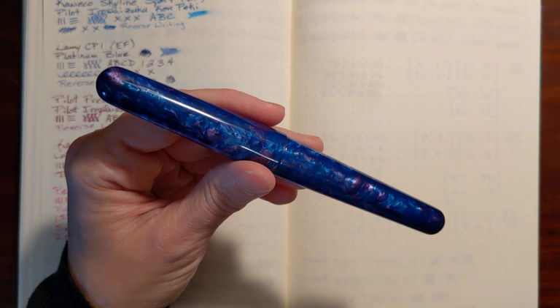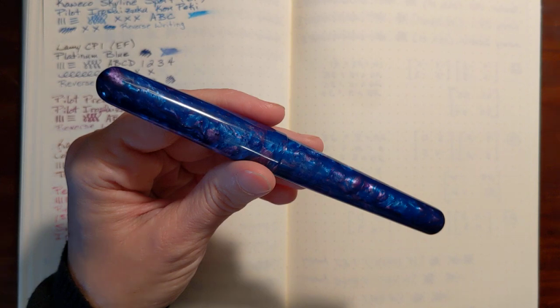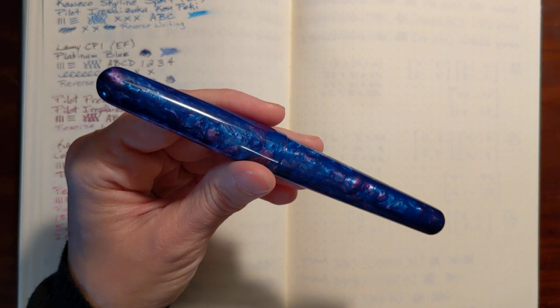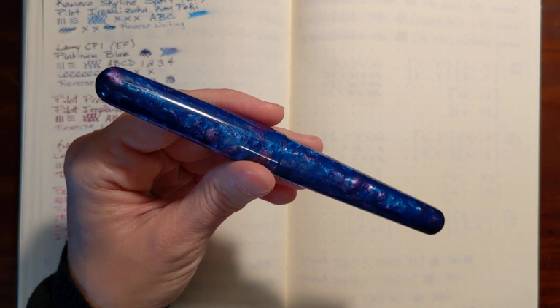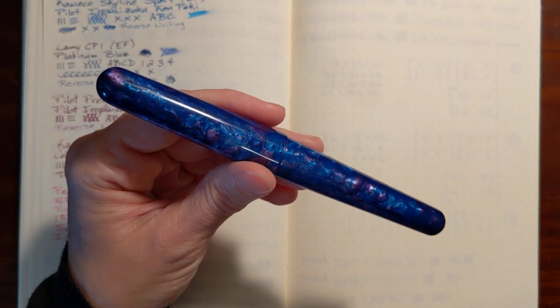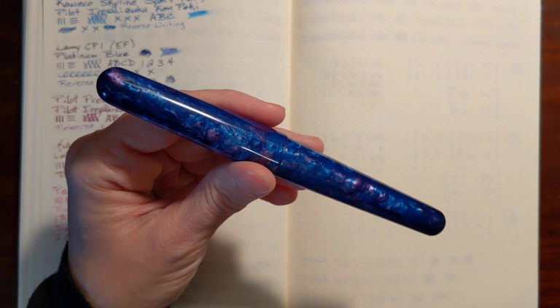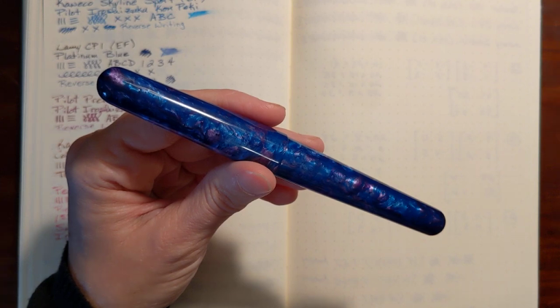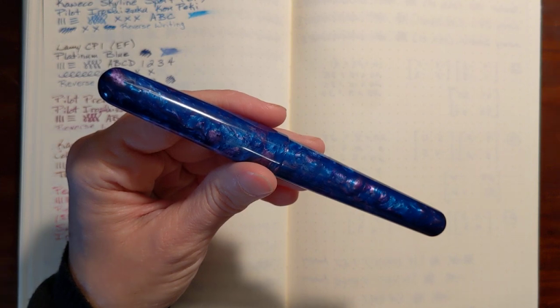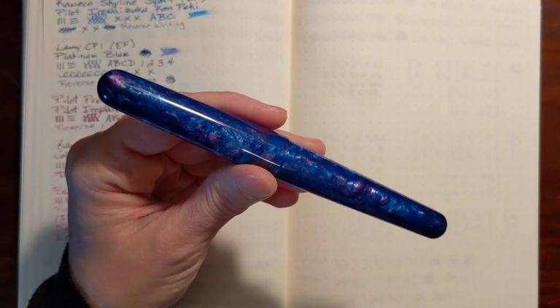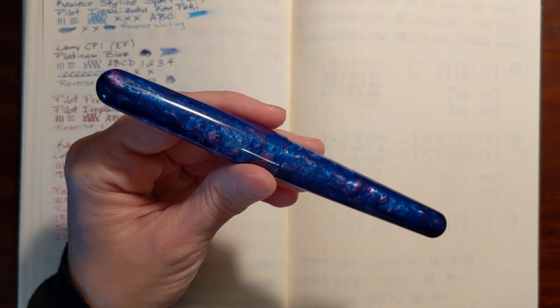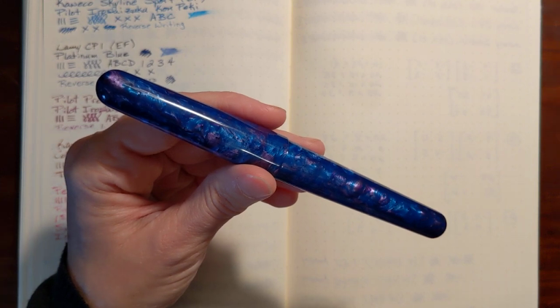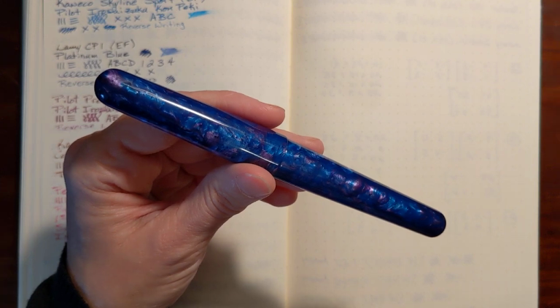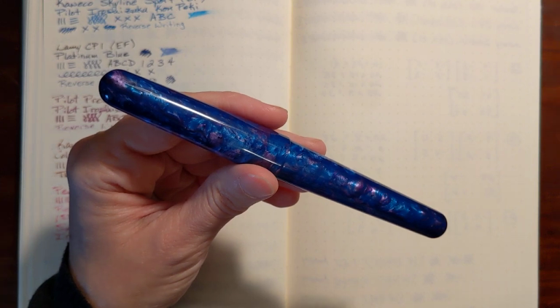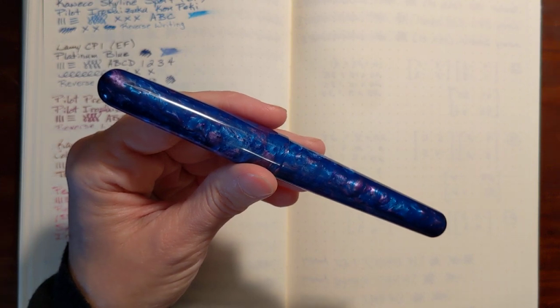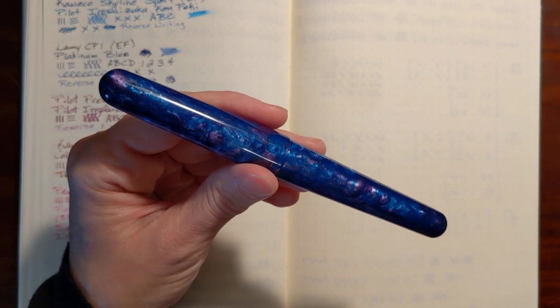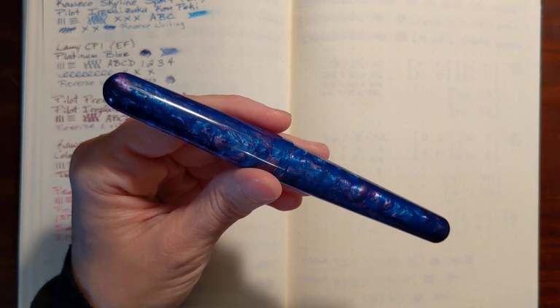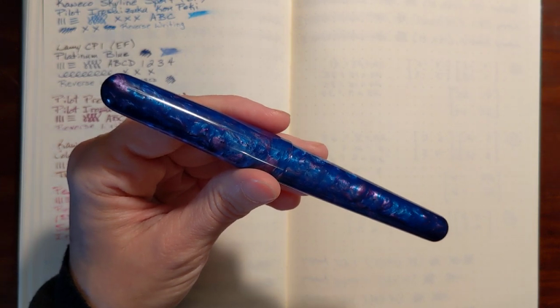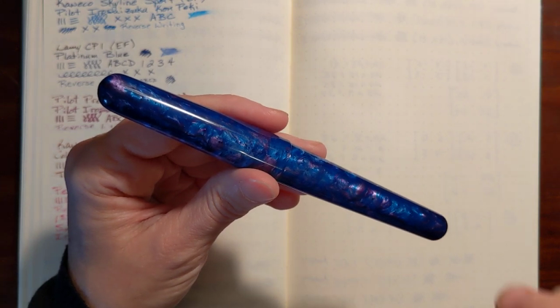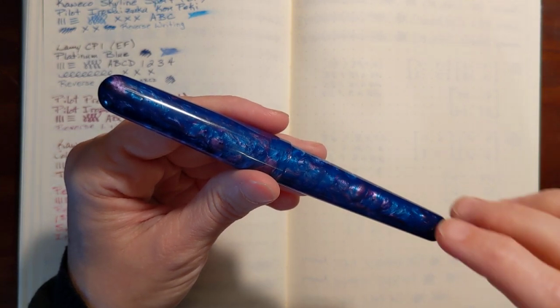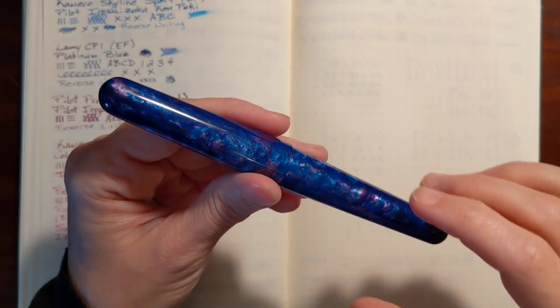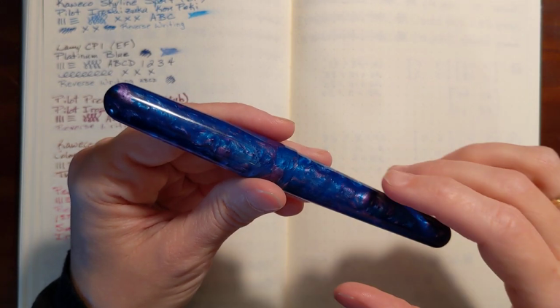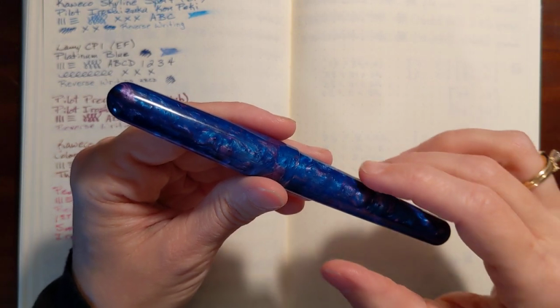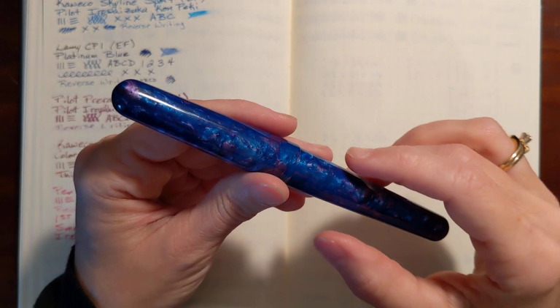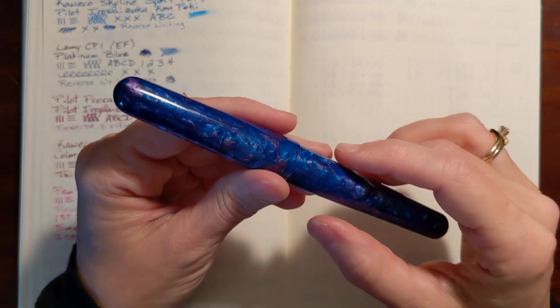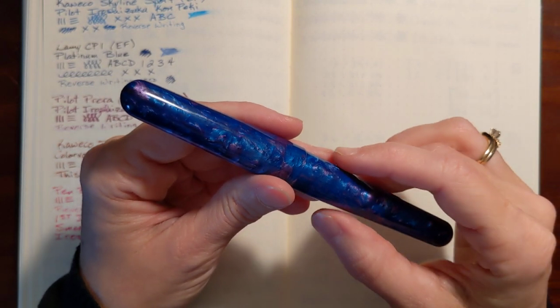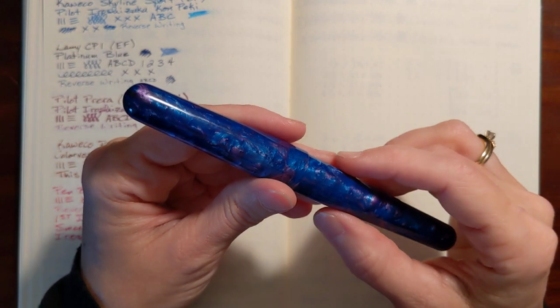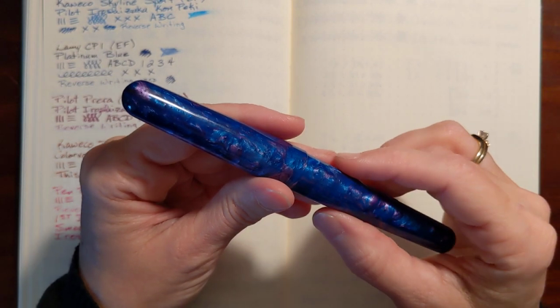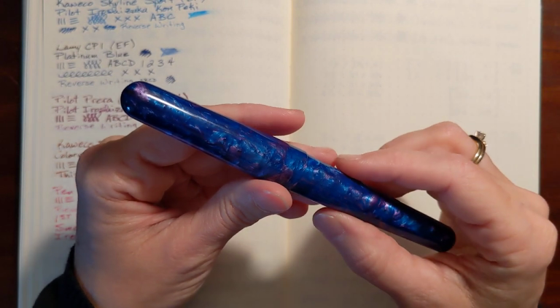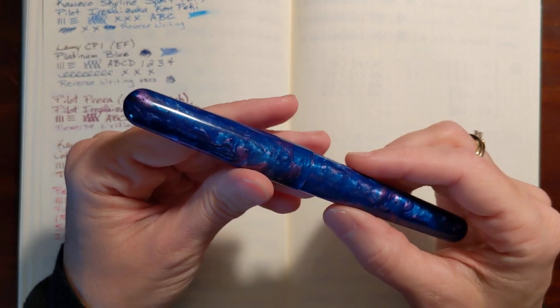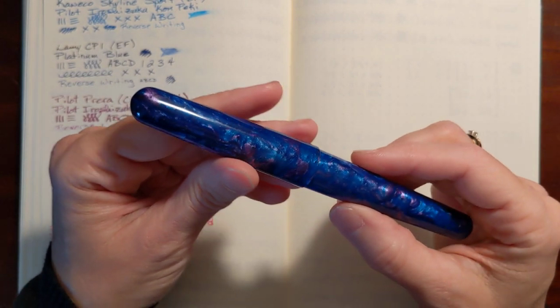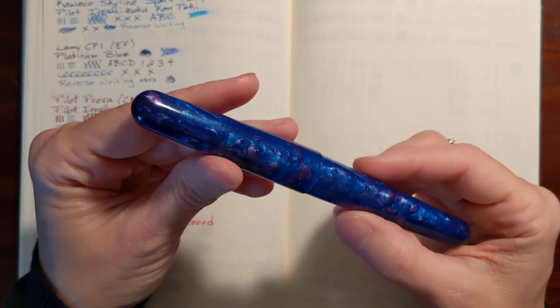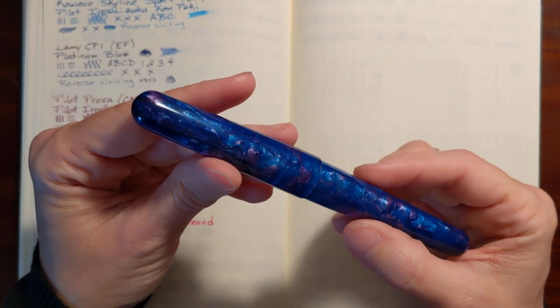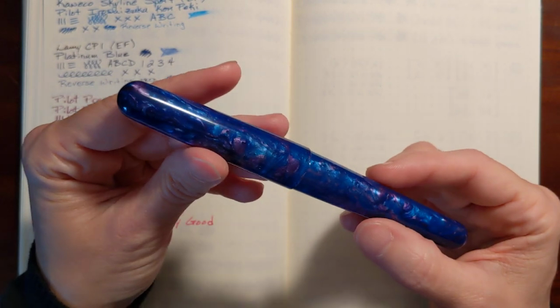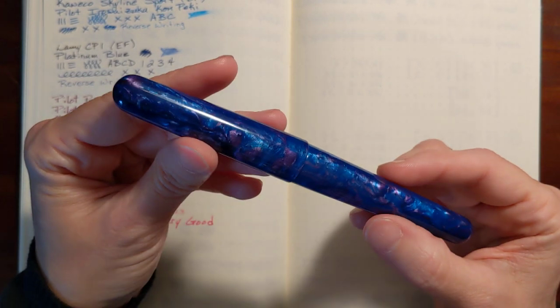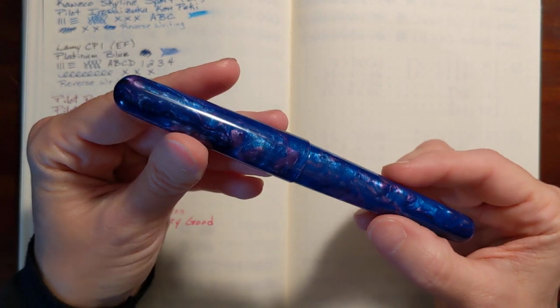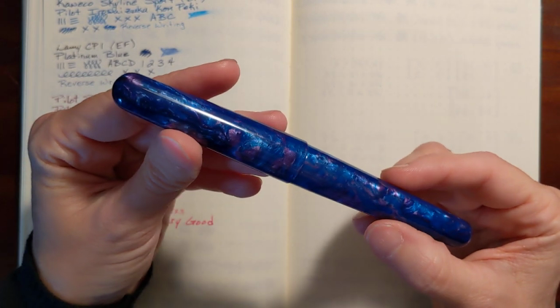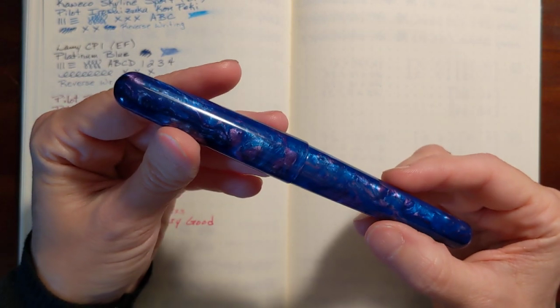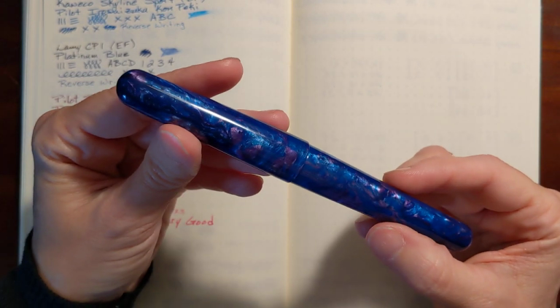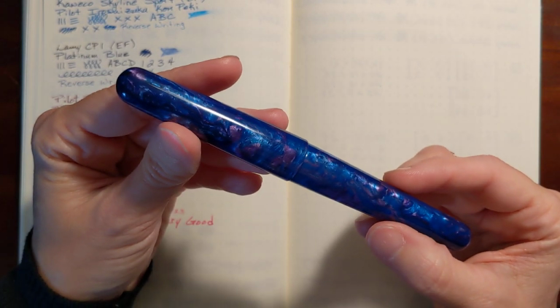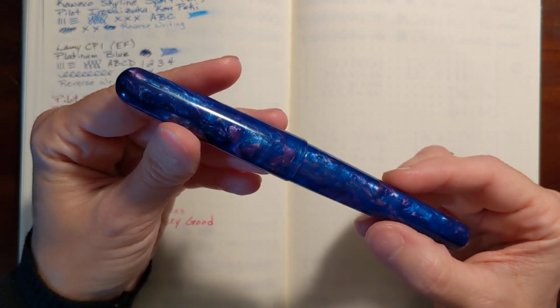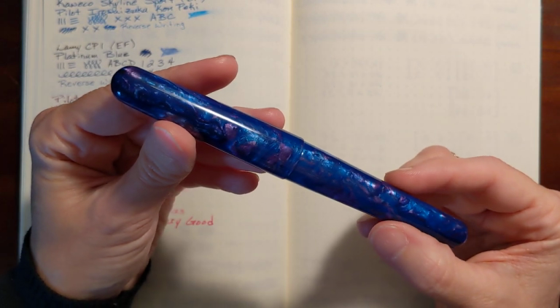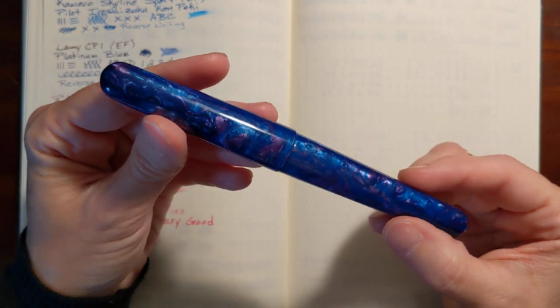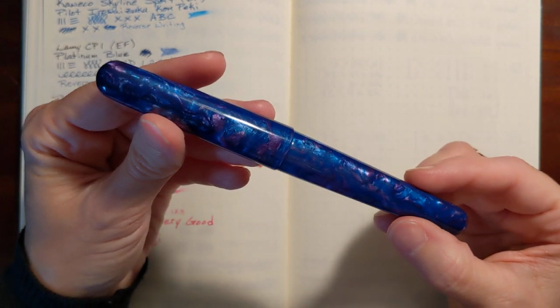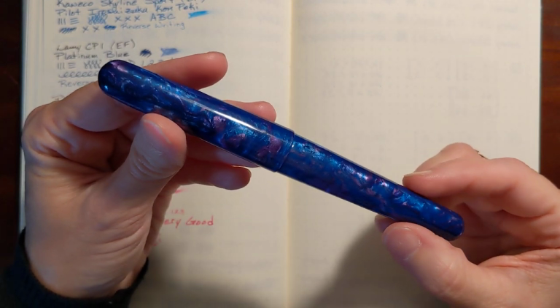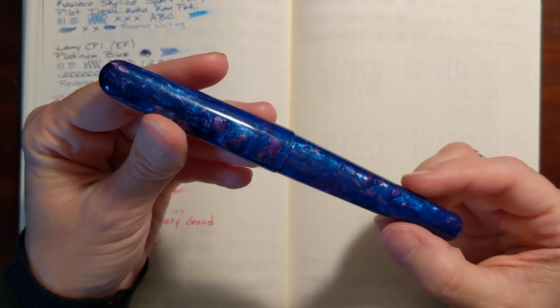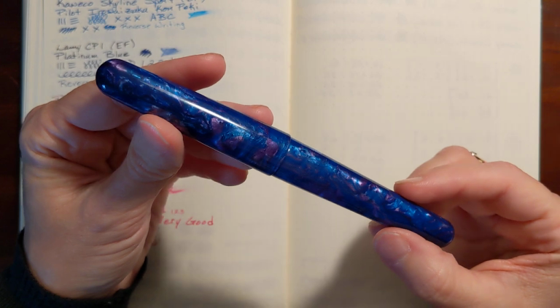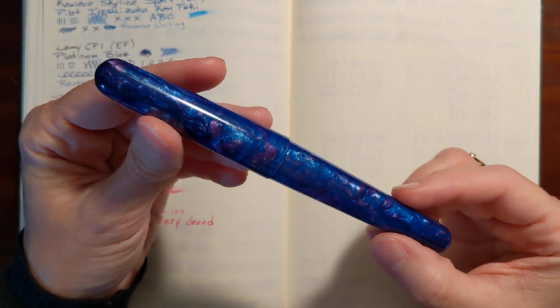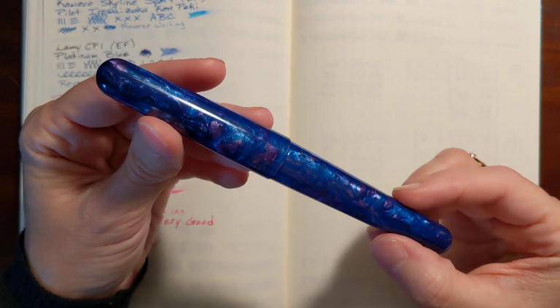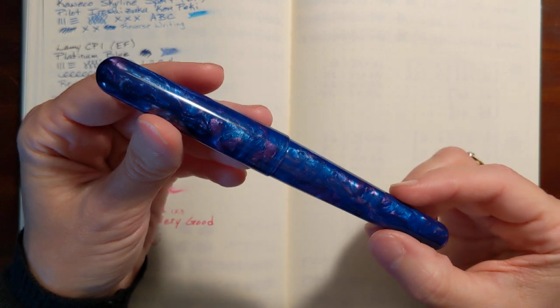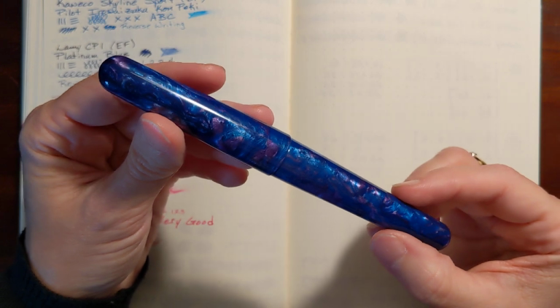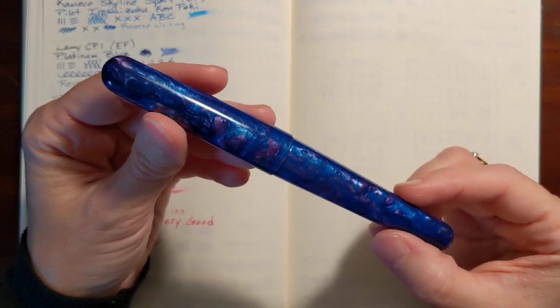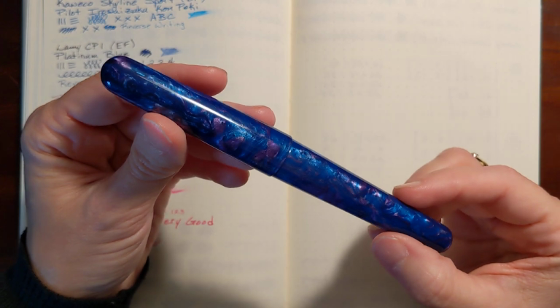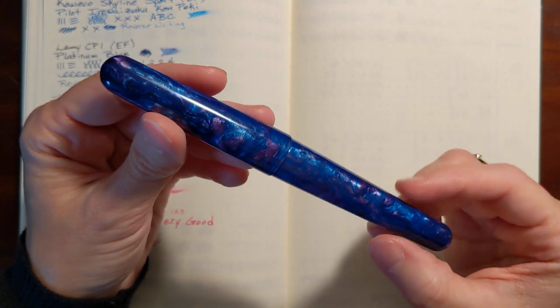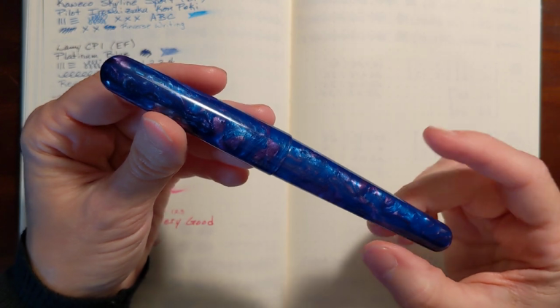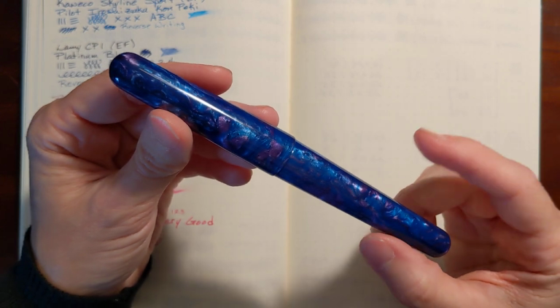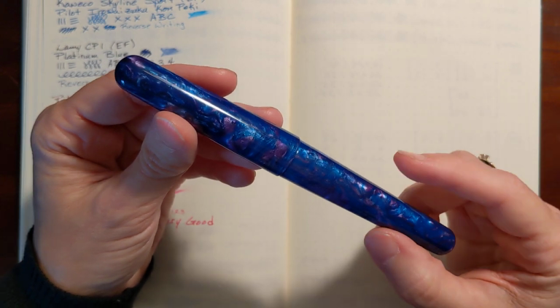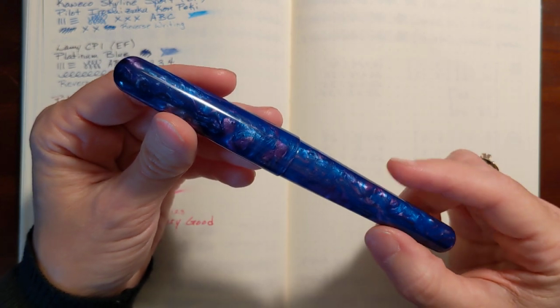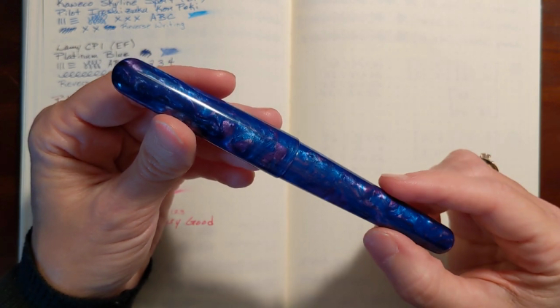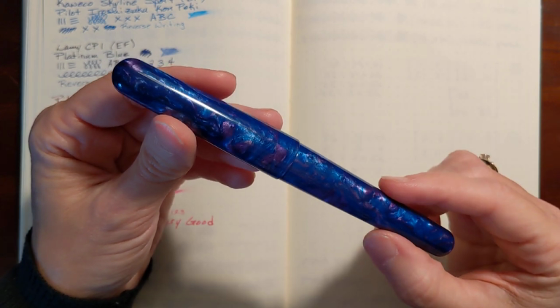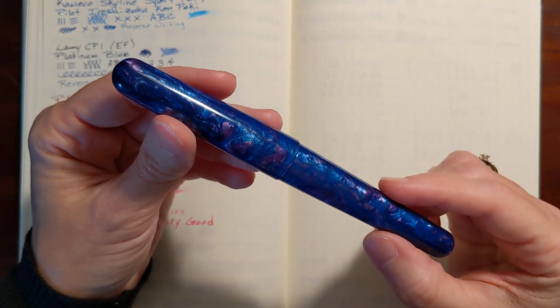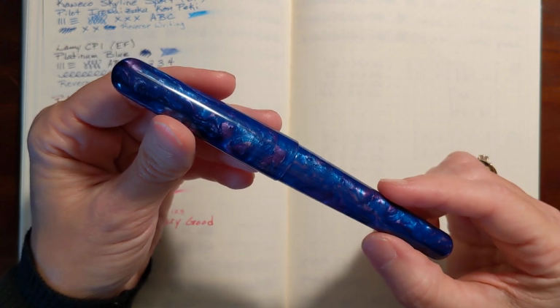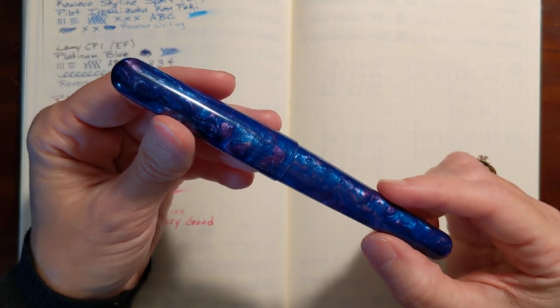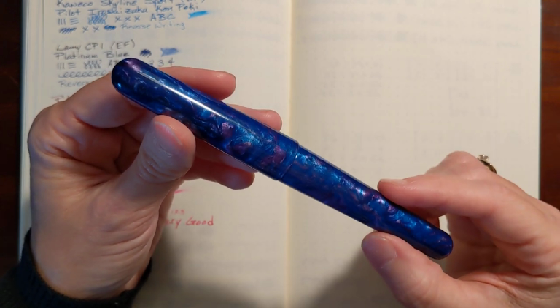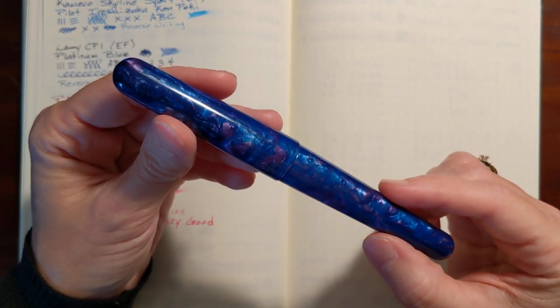This is Gadgetstop321. In today's video I'm going to be giving my first impressions of the Fully Win 015.